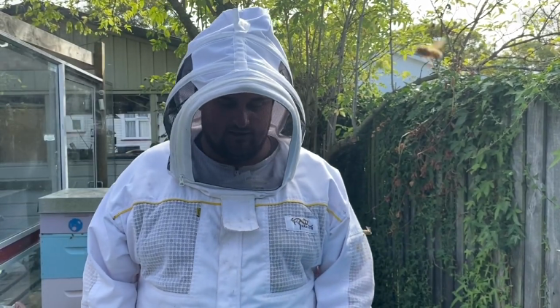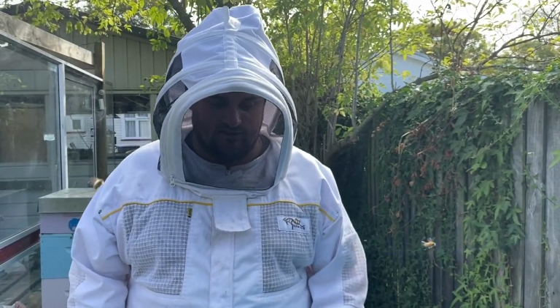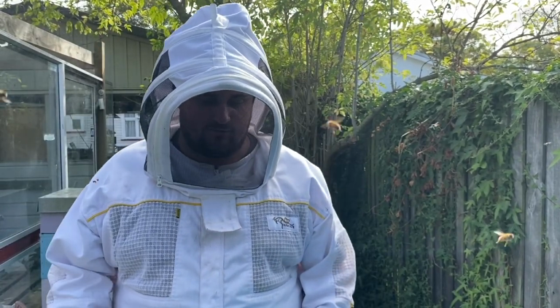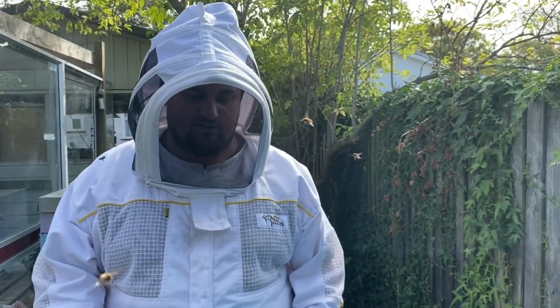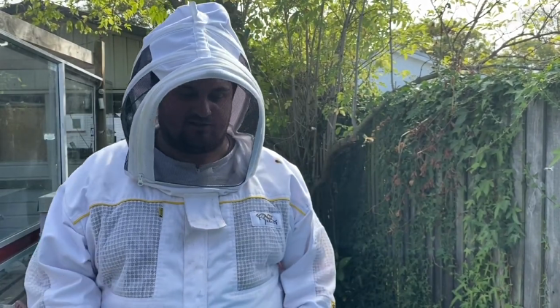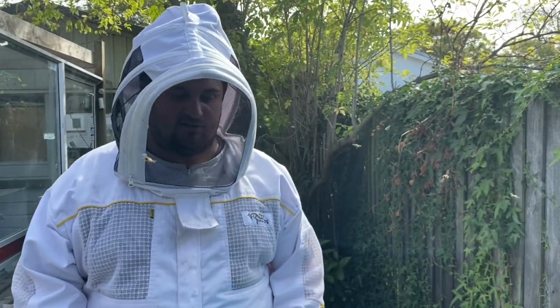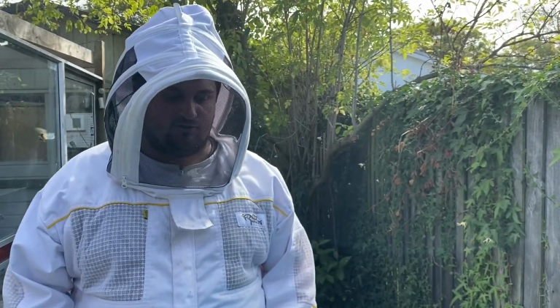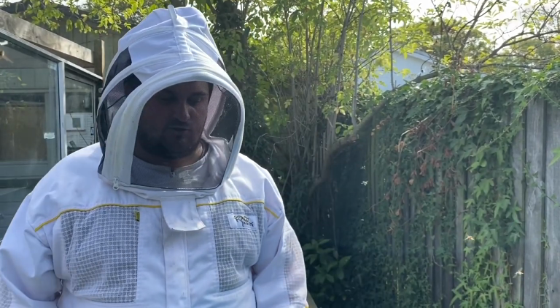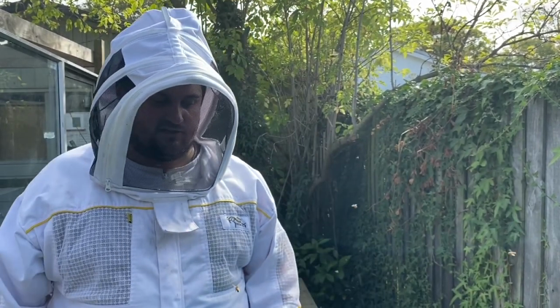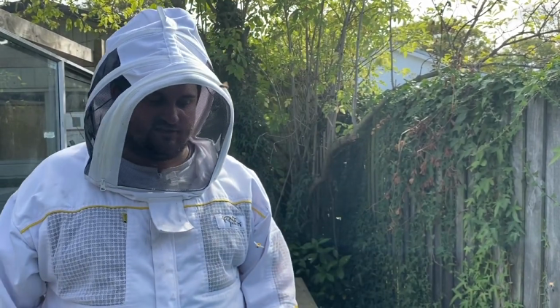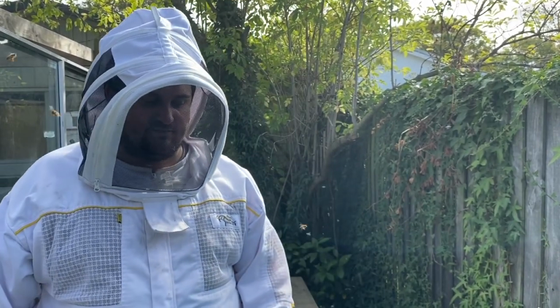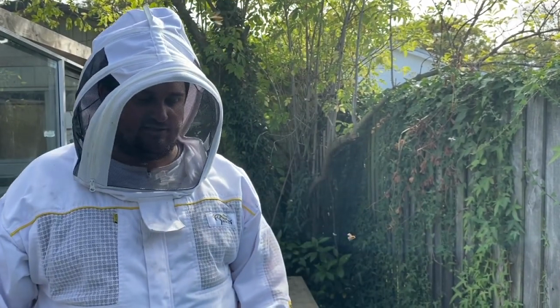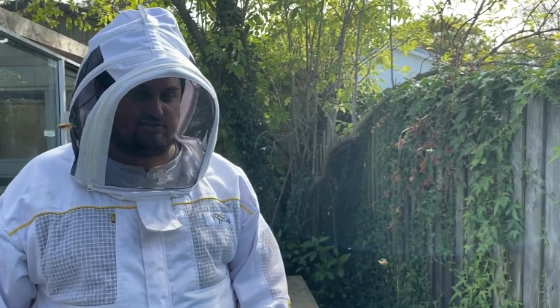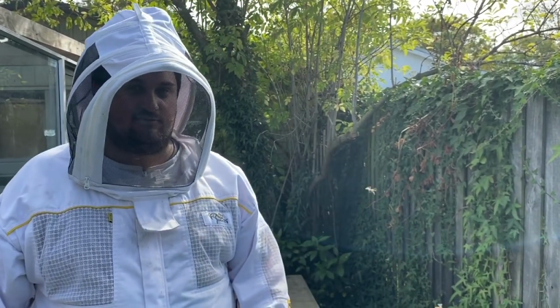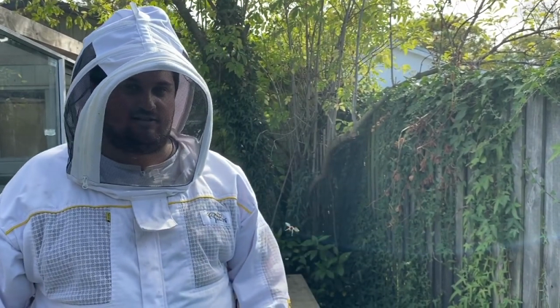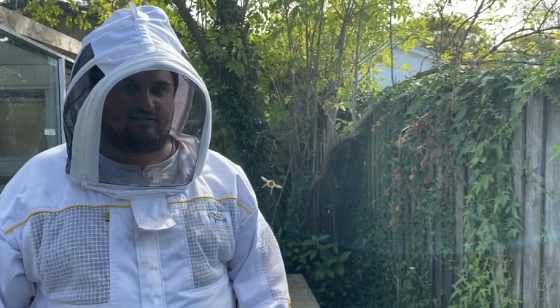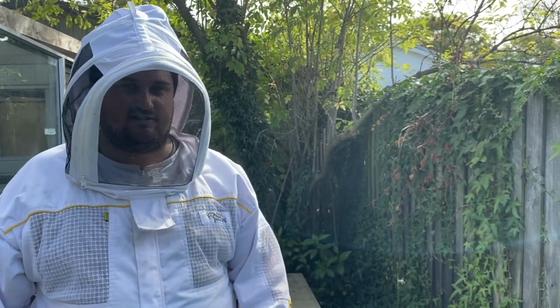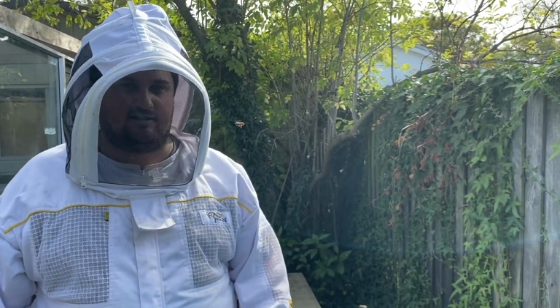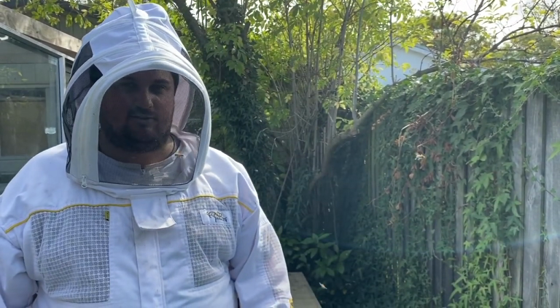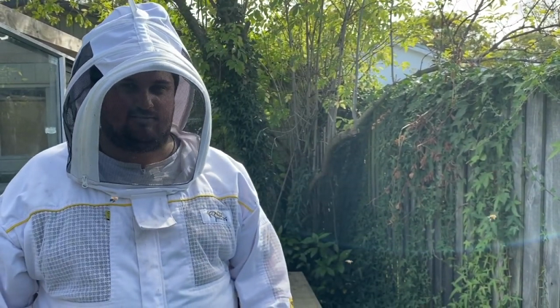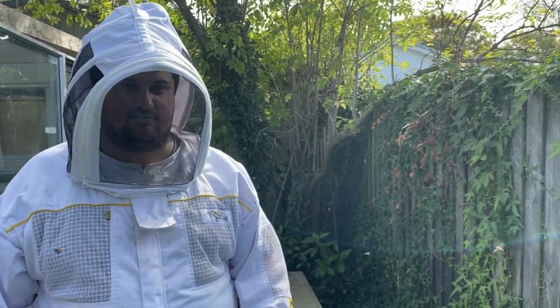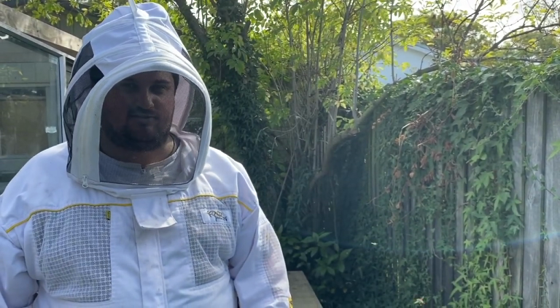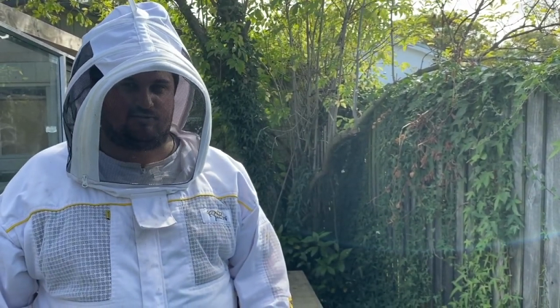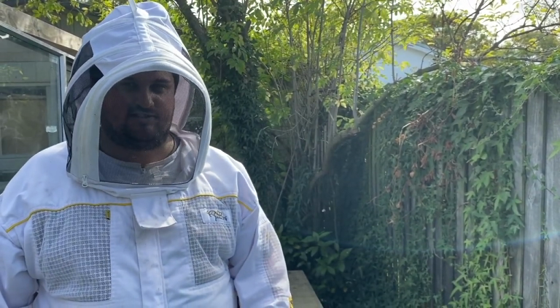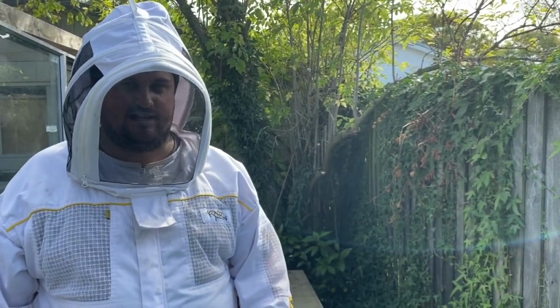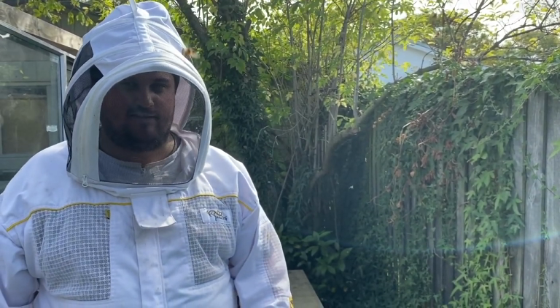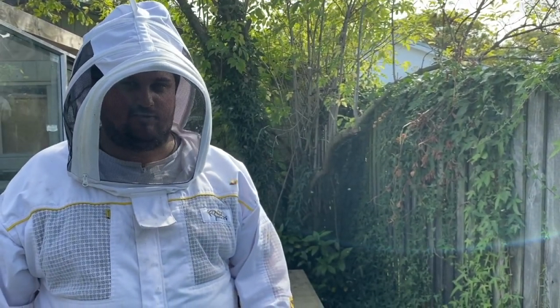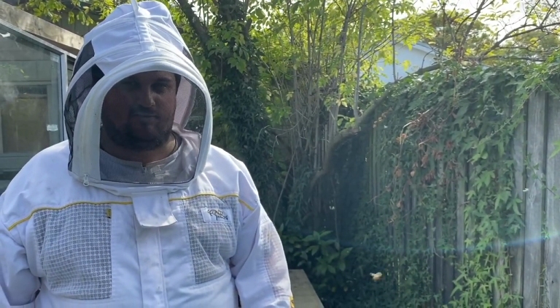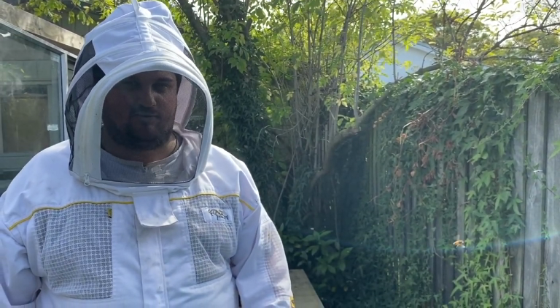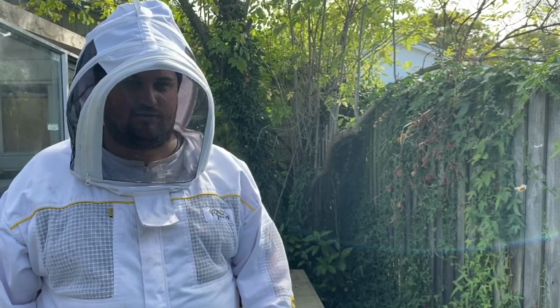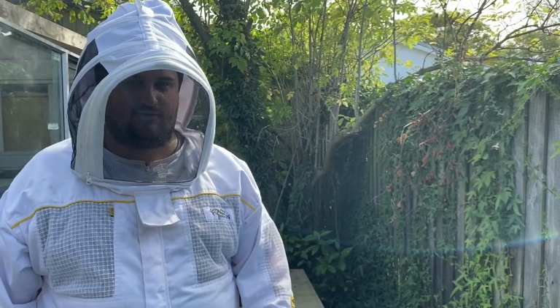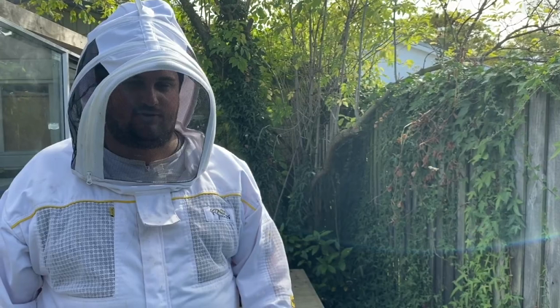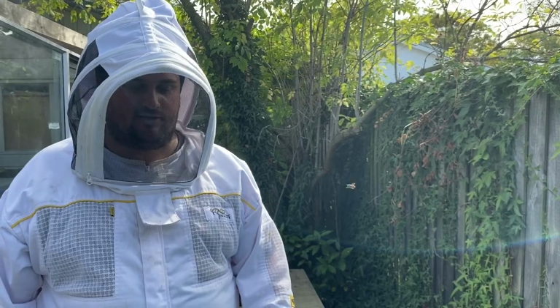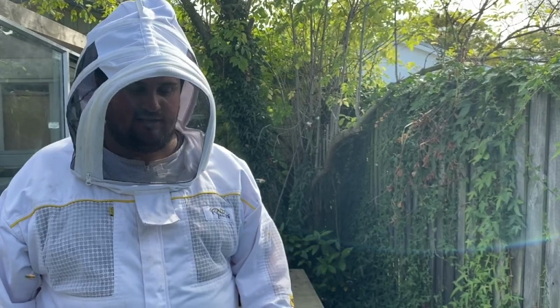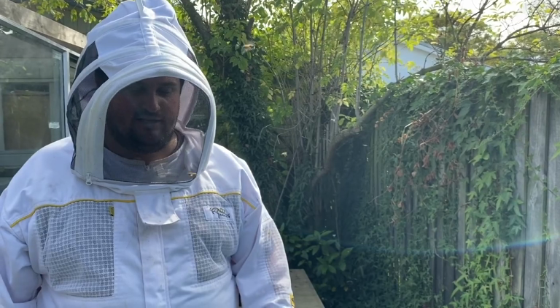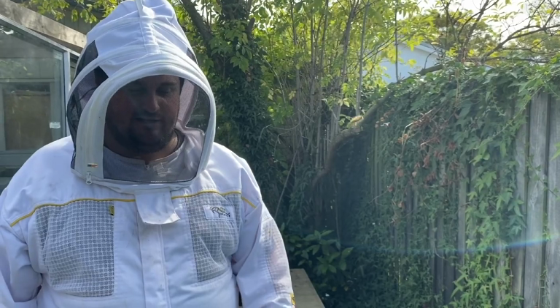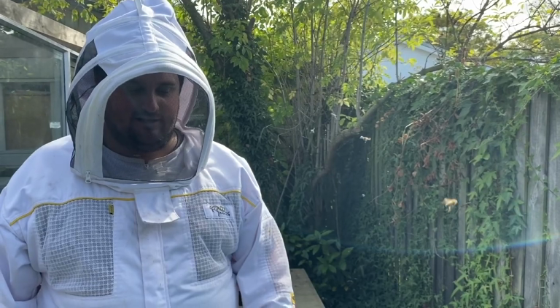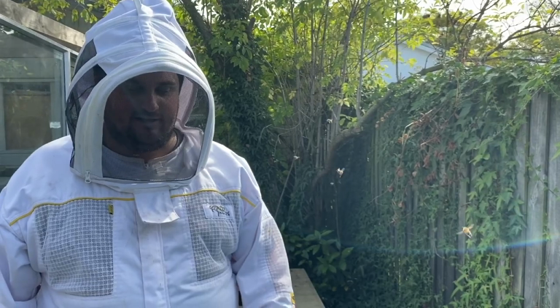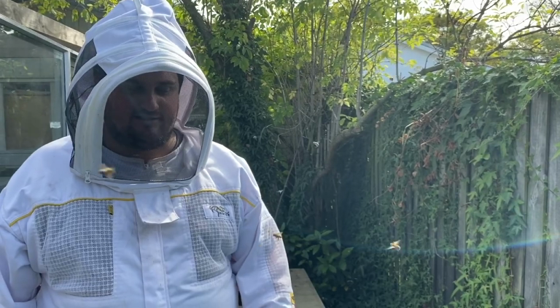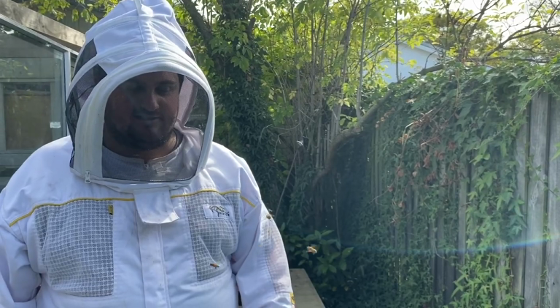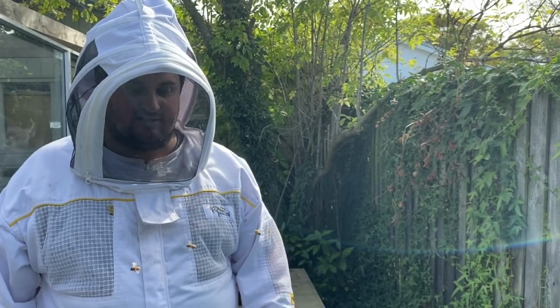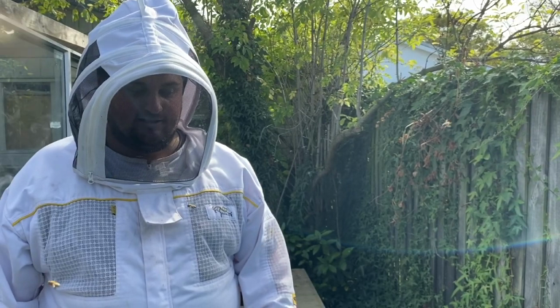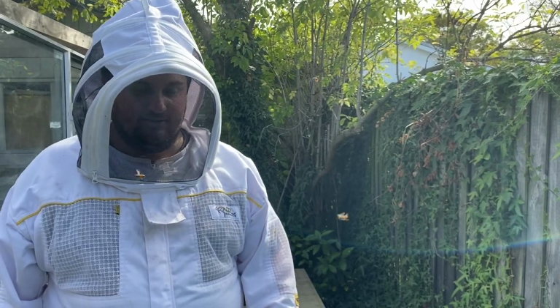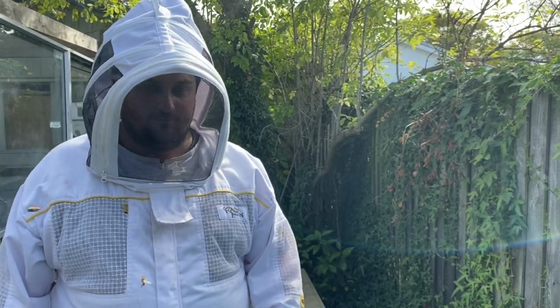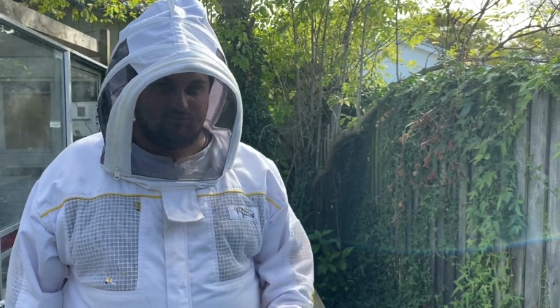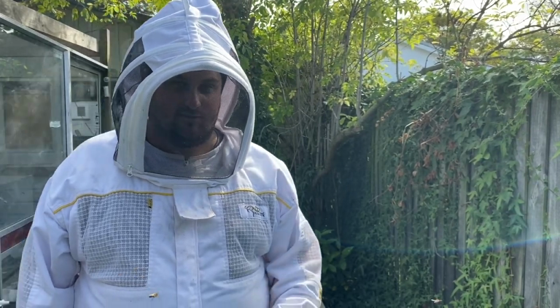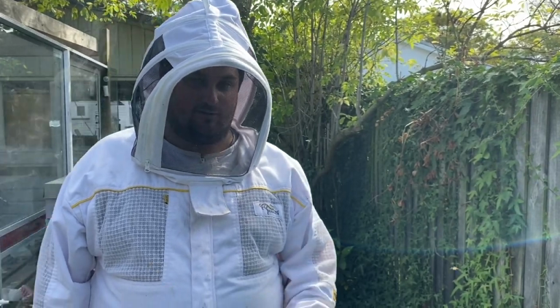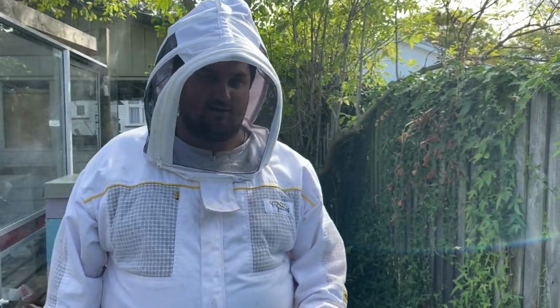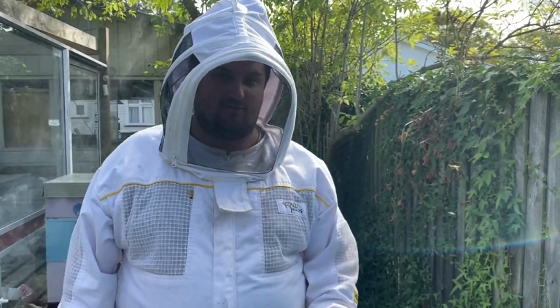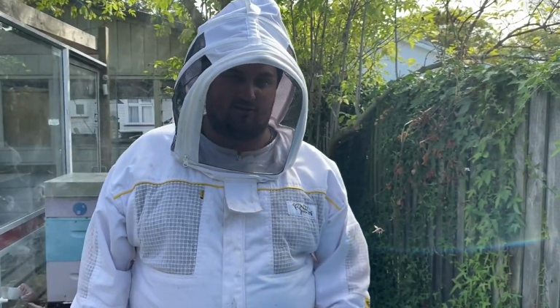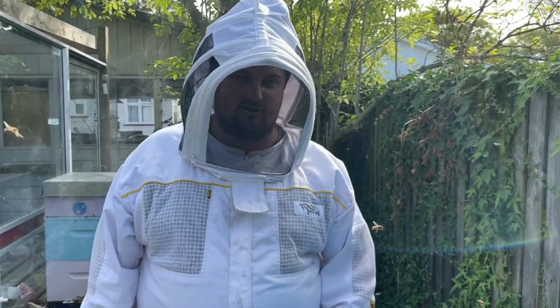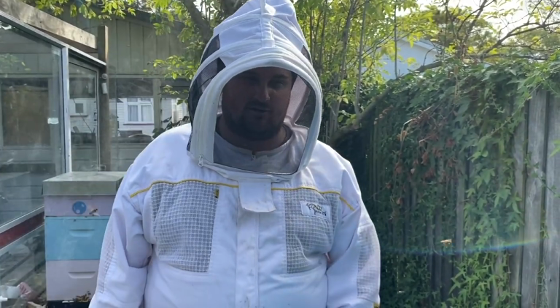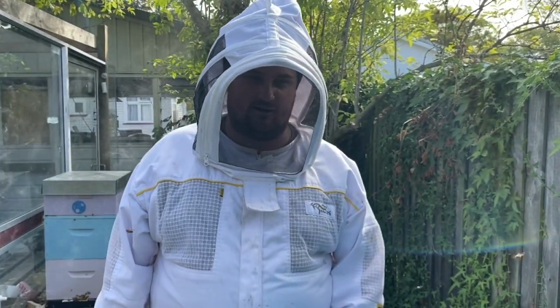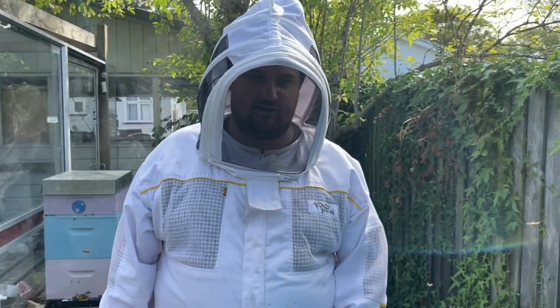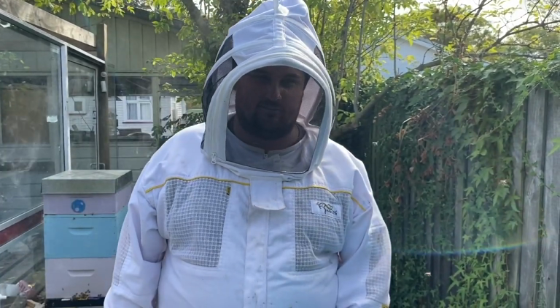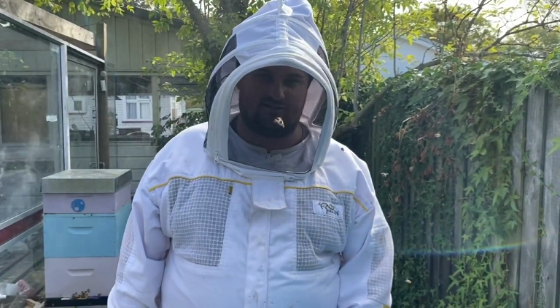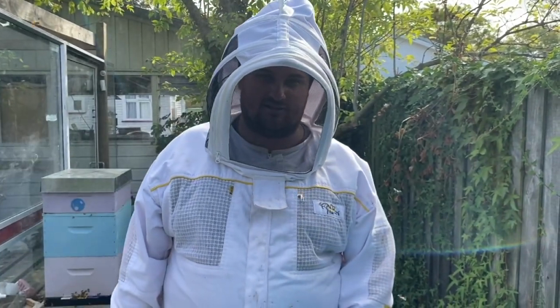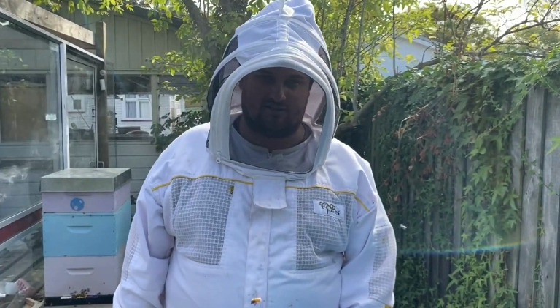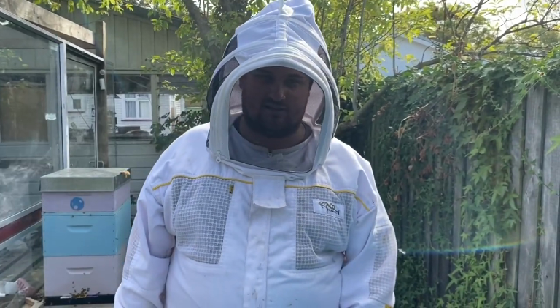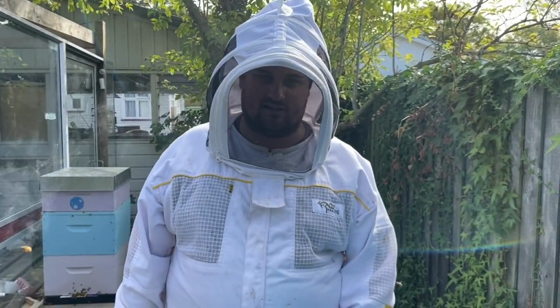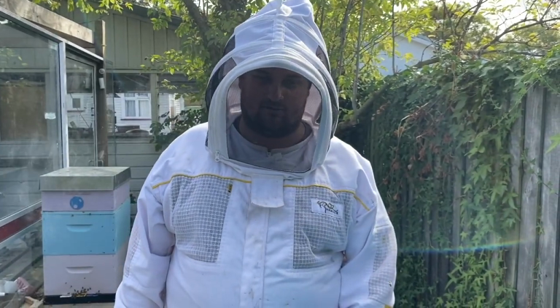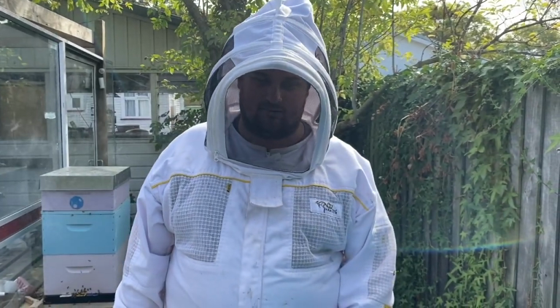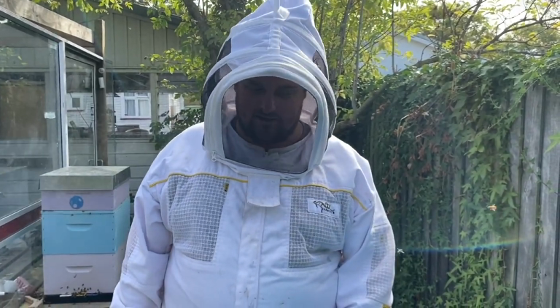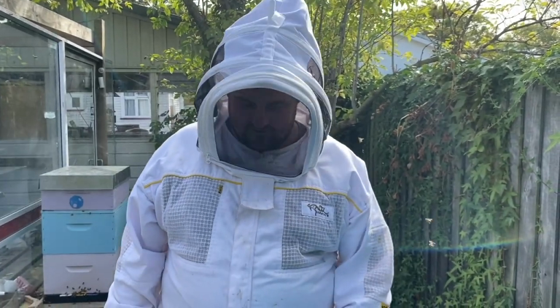We're just going to do a quick inspection. We're going to see what stores they have, what brood they've got, and see if we can find a queen that potentially is unmarked.